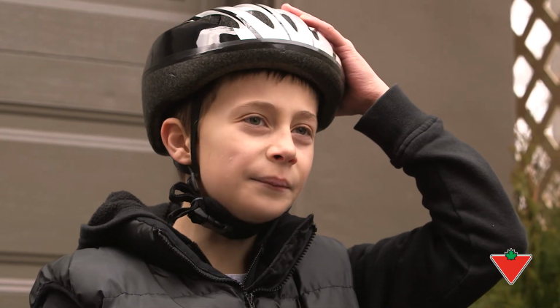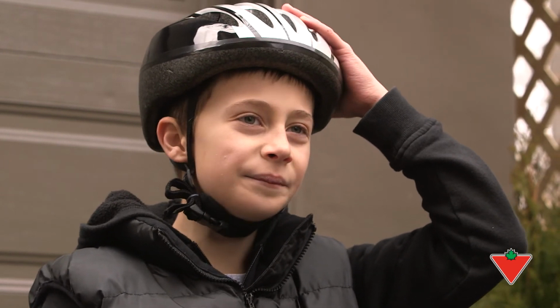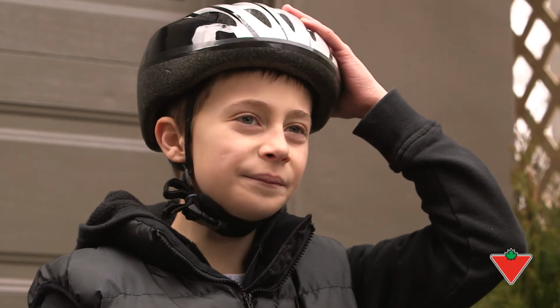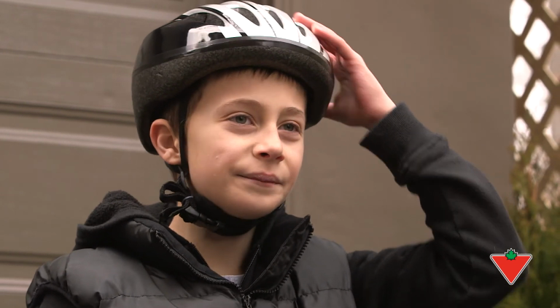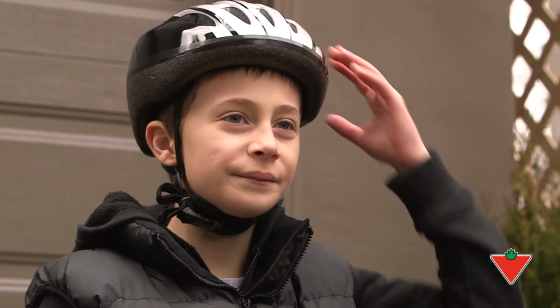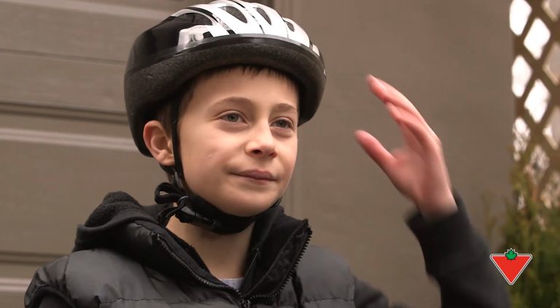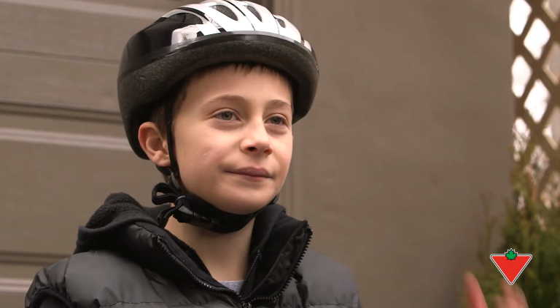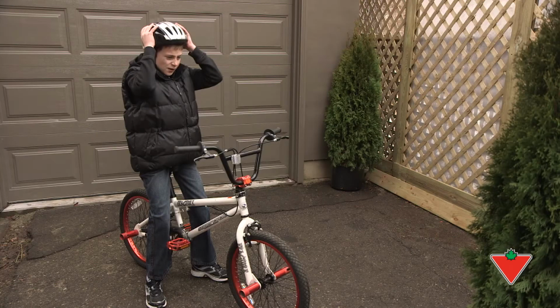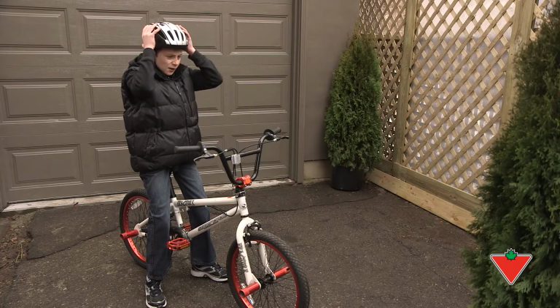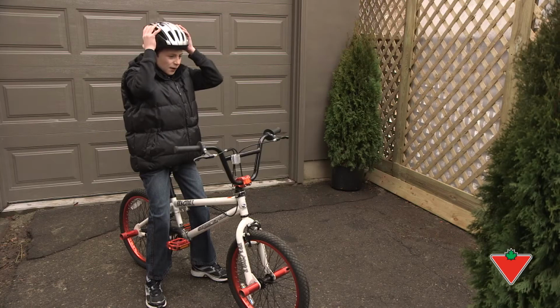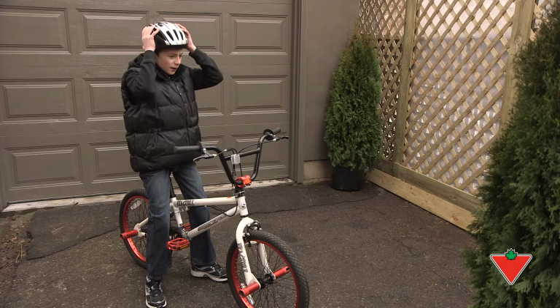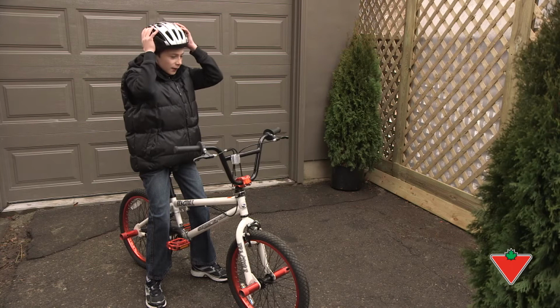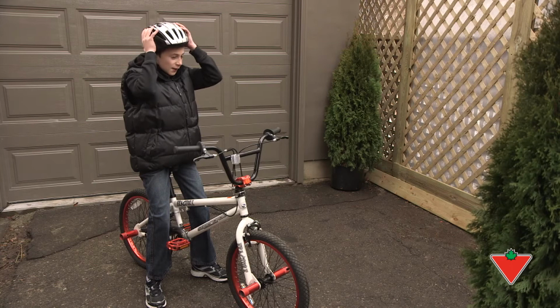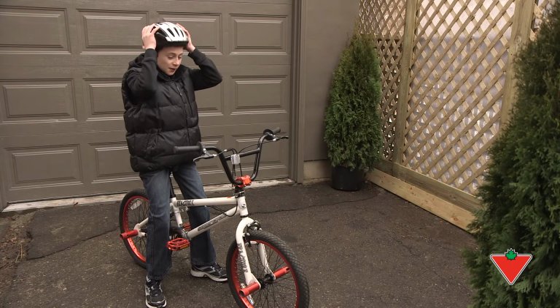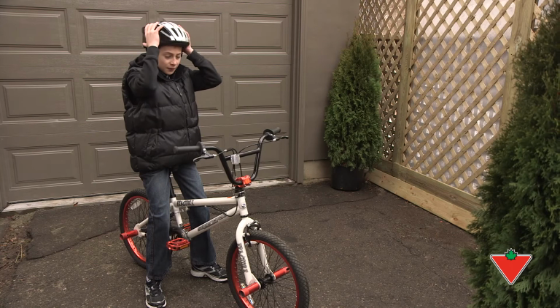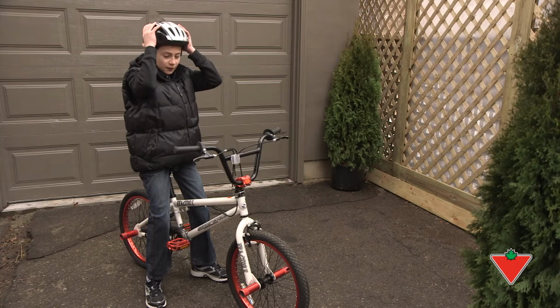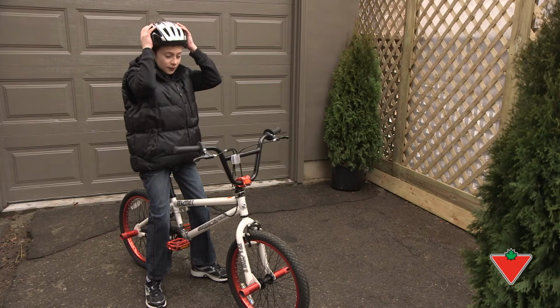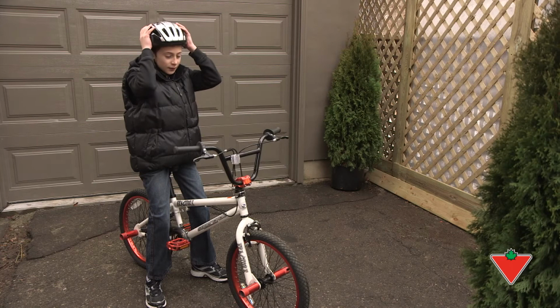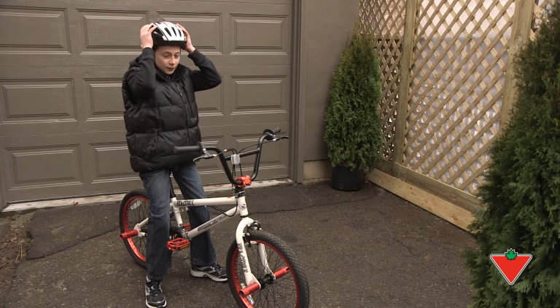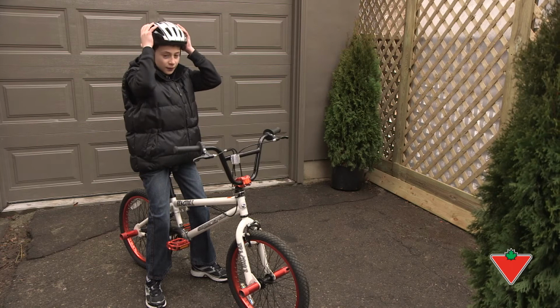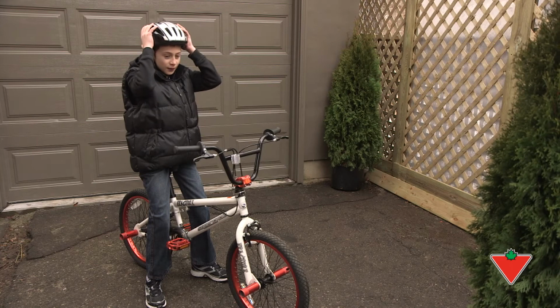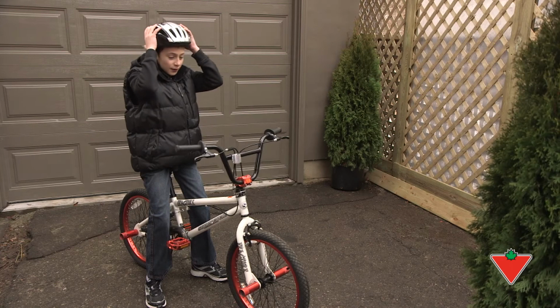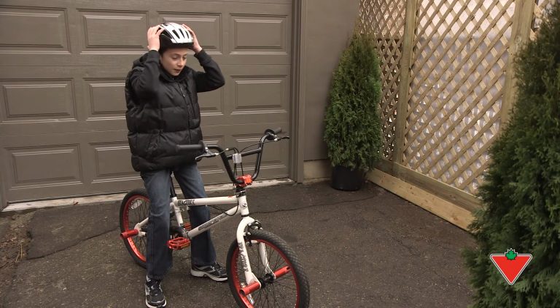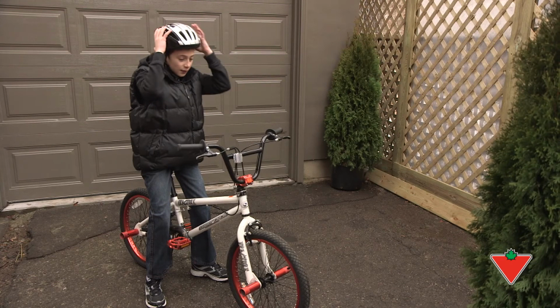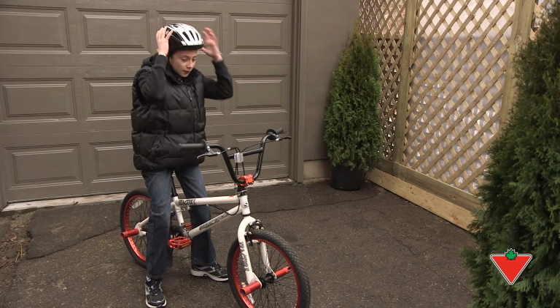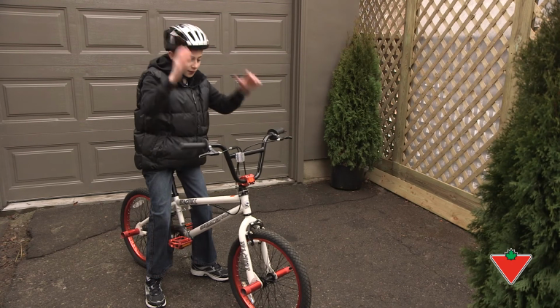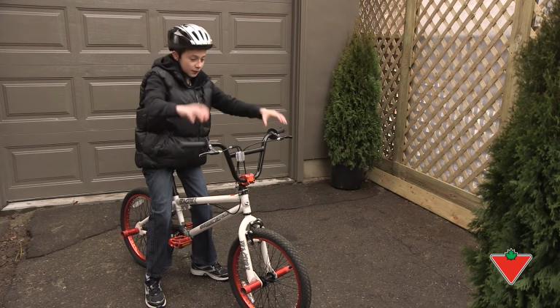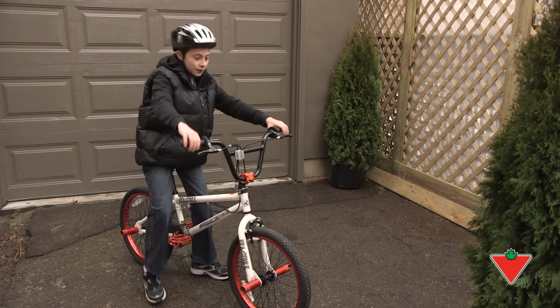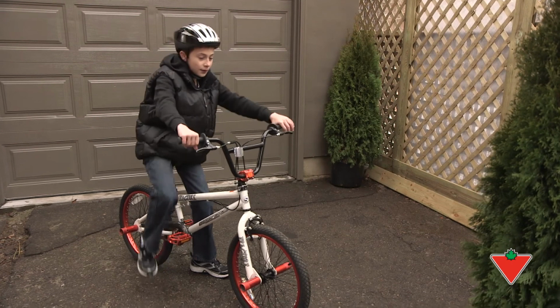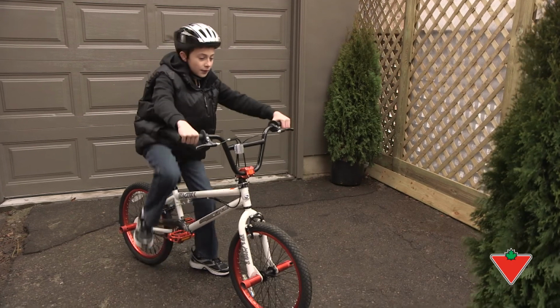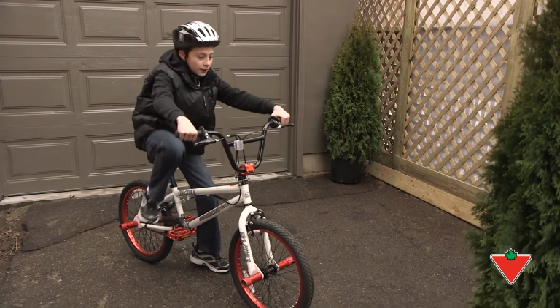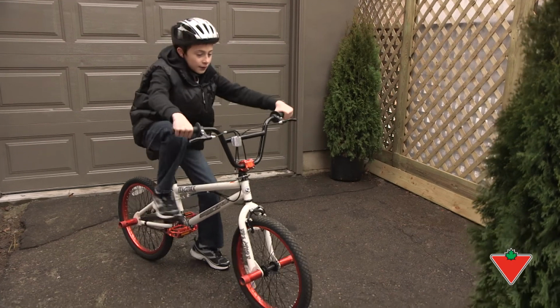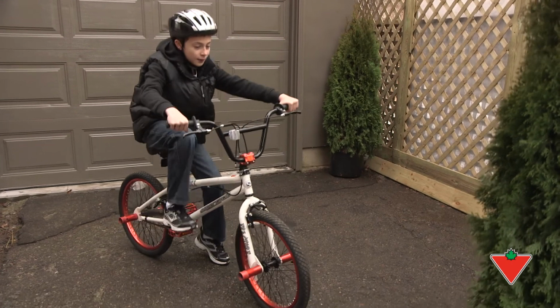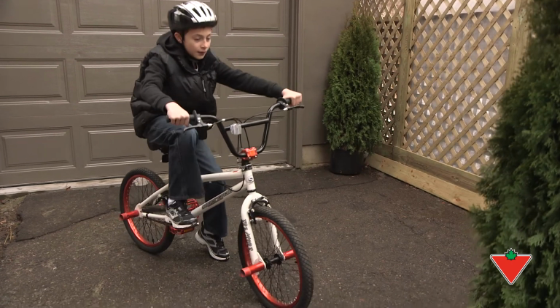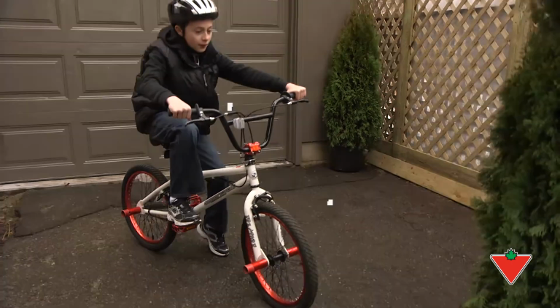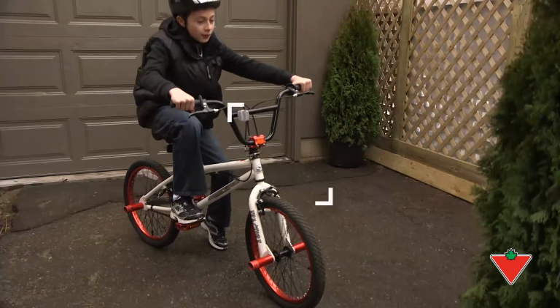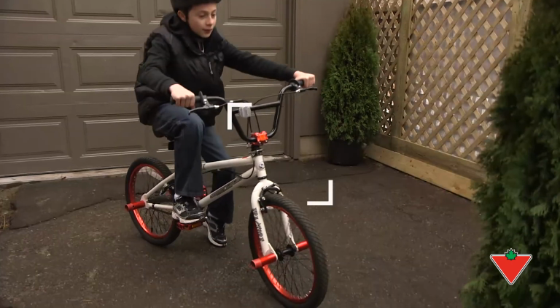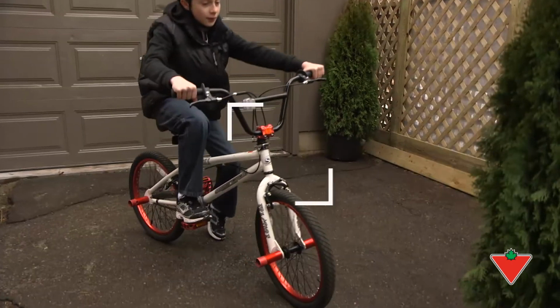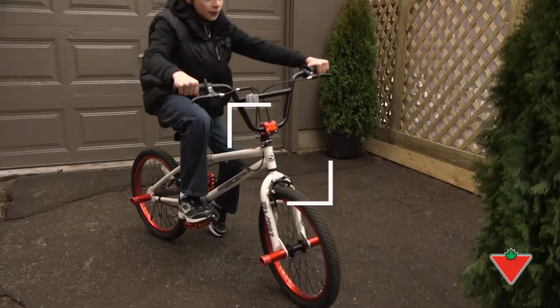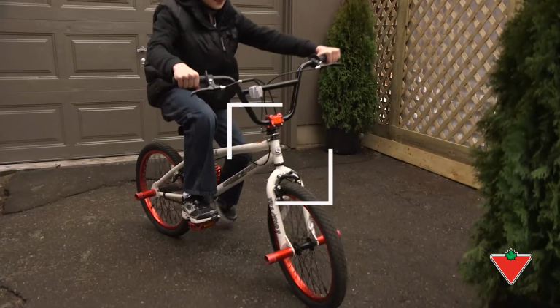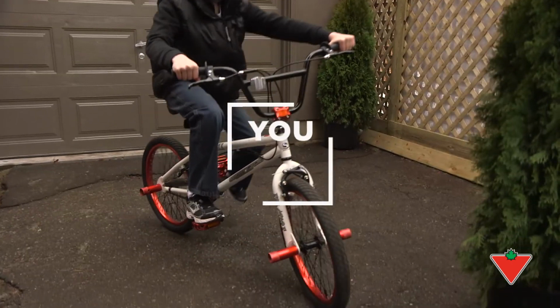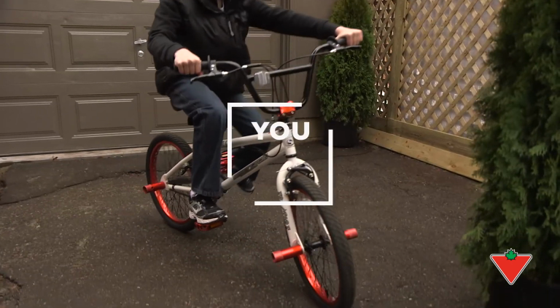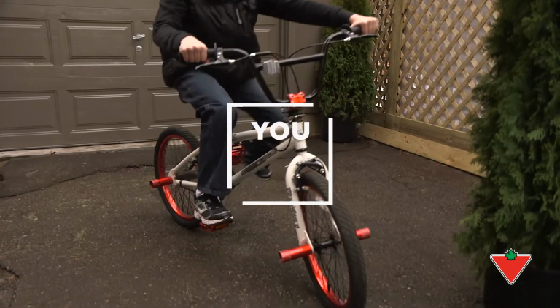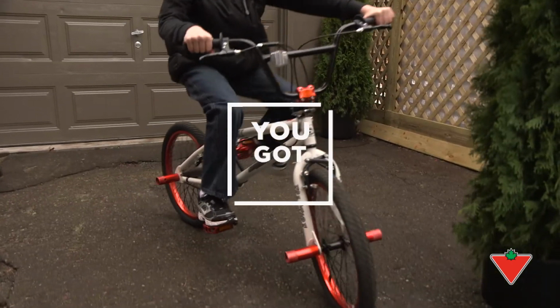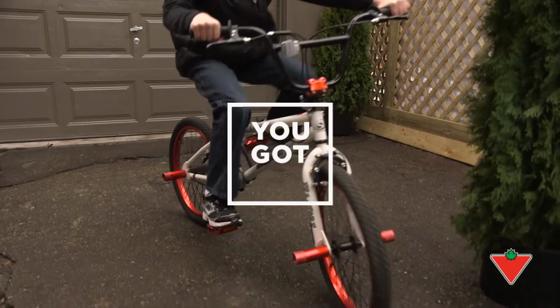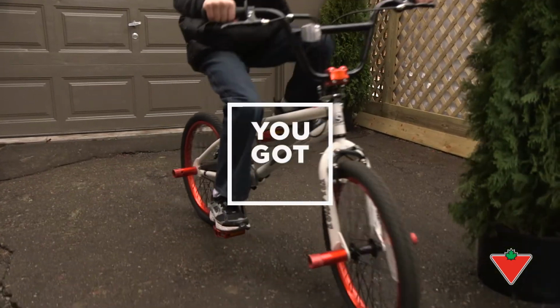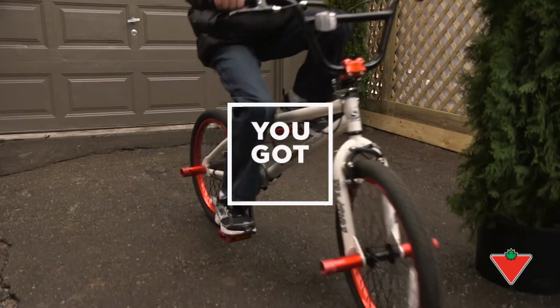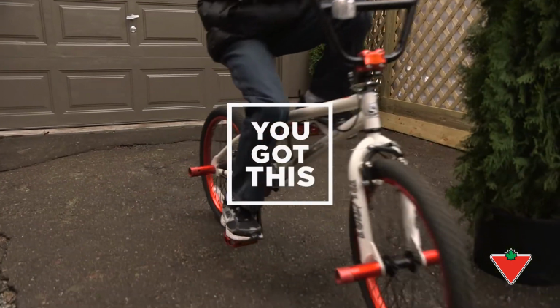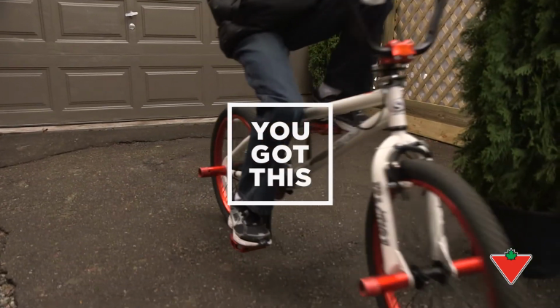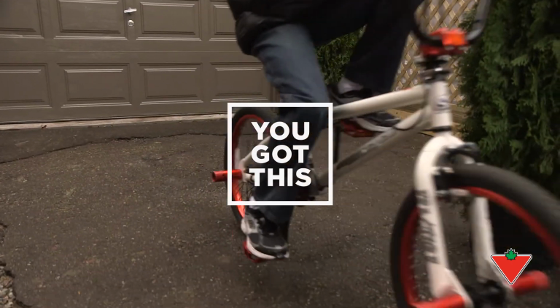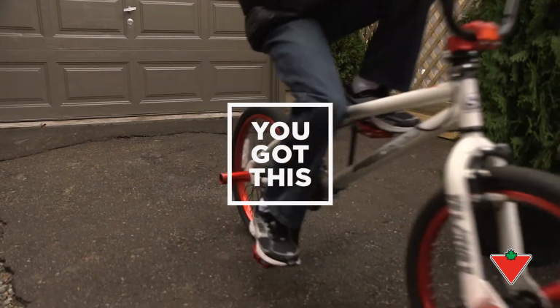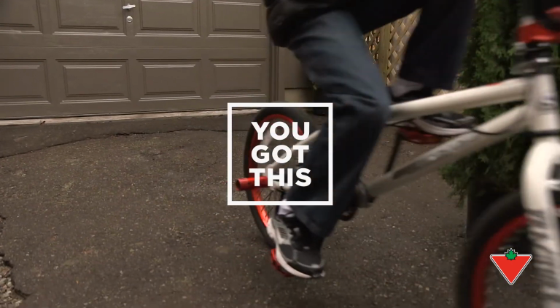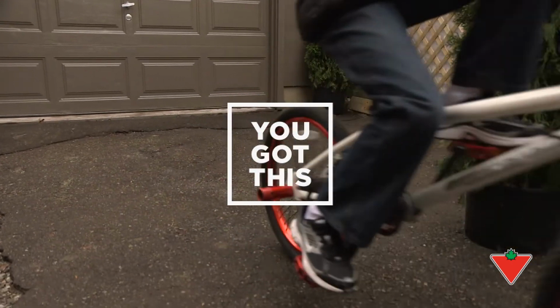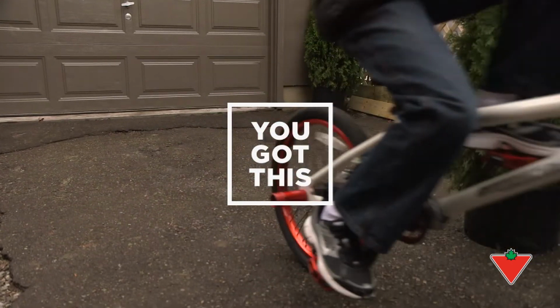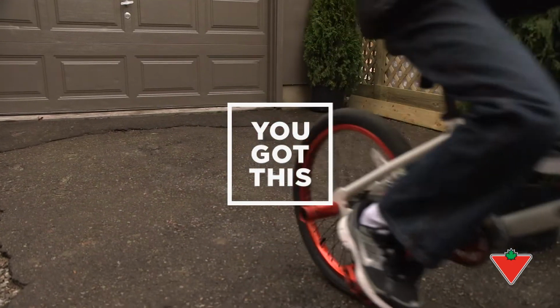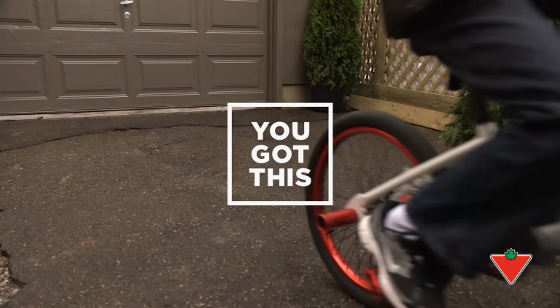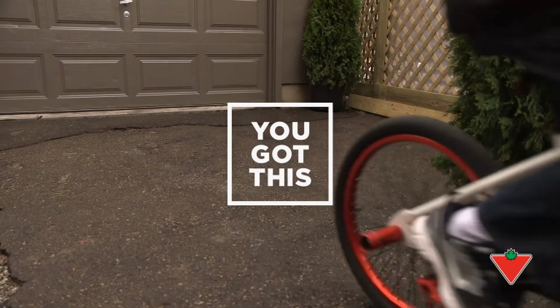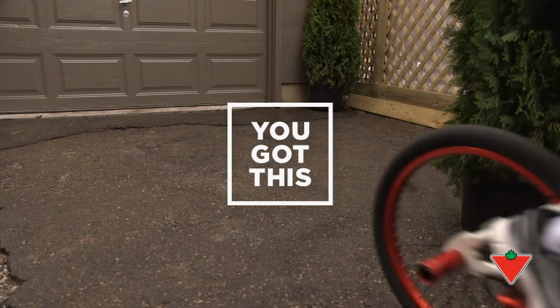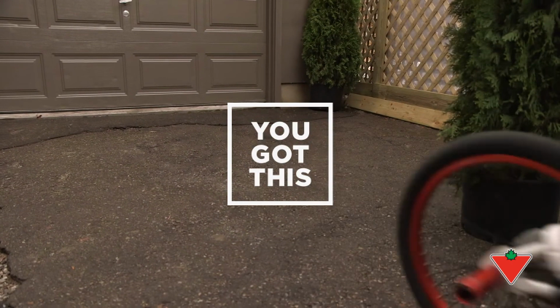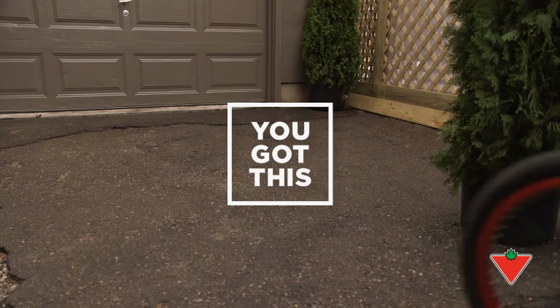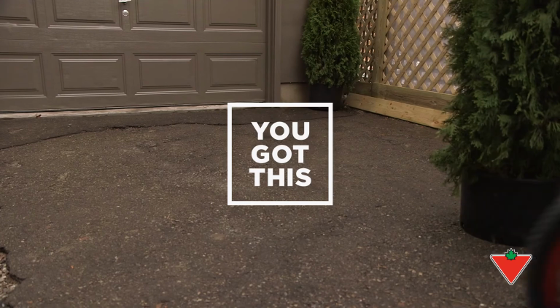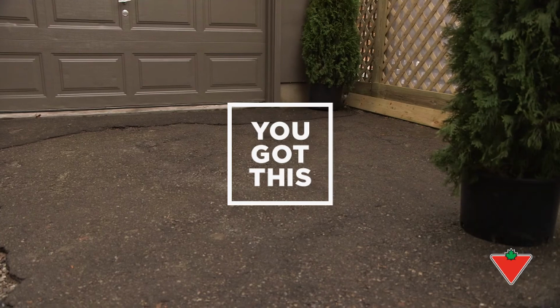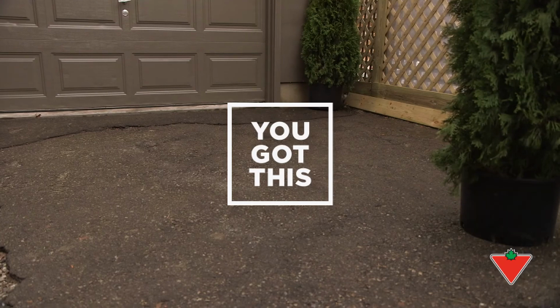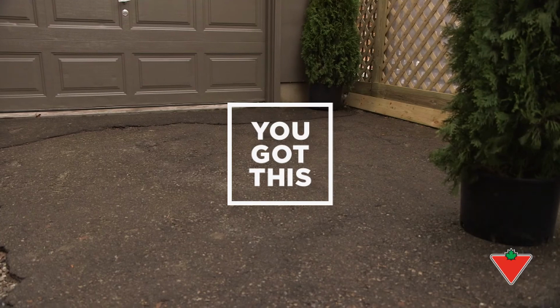With a helmet that fits properly, your child is ready for a safe and enjoyable ride. Don't worry, you got this.